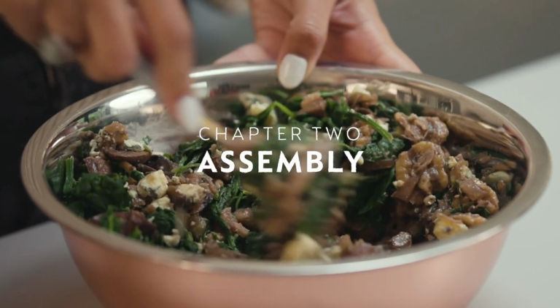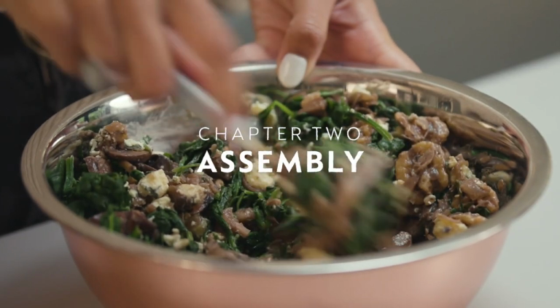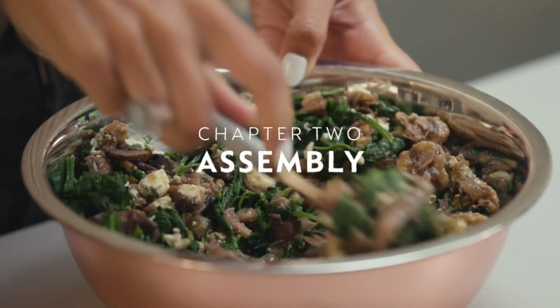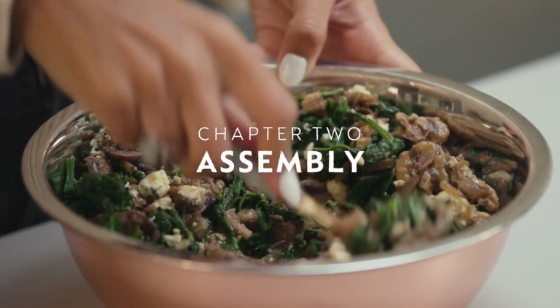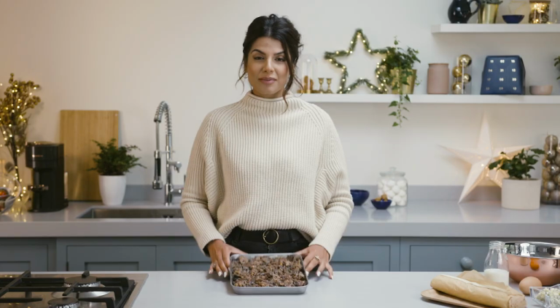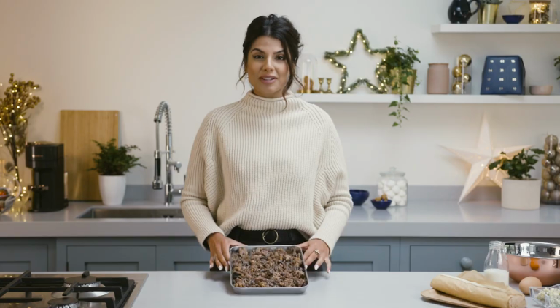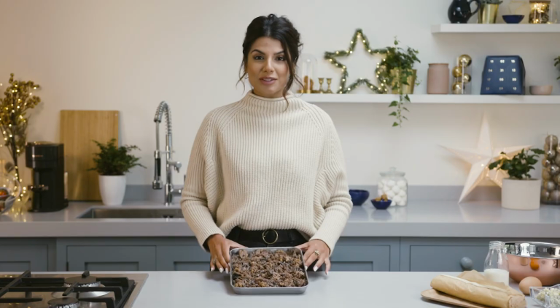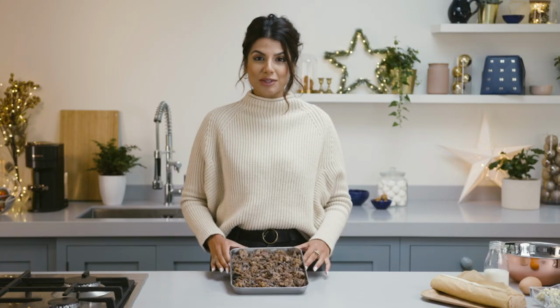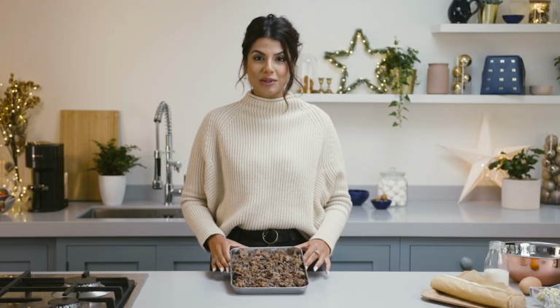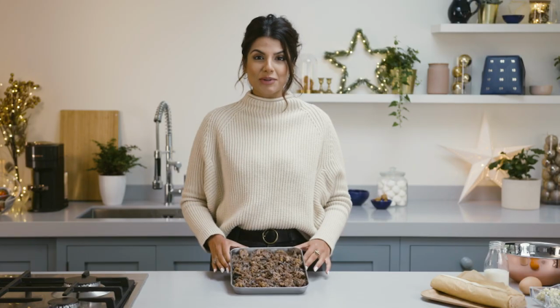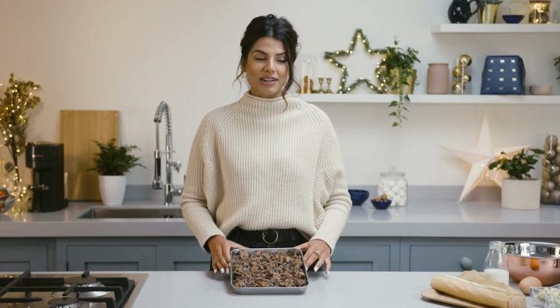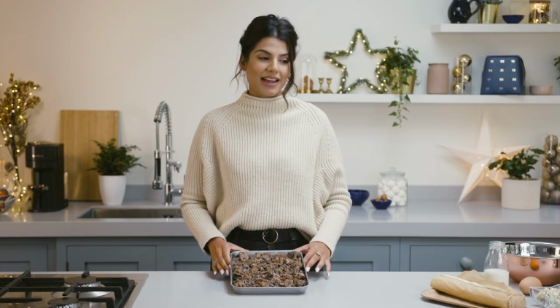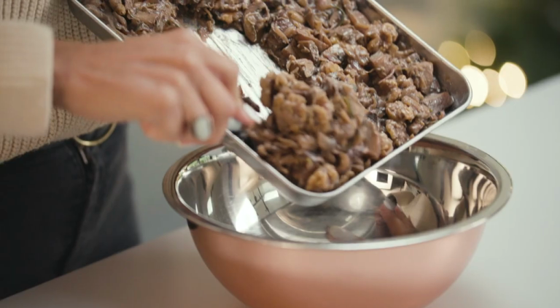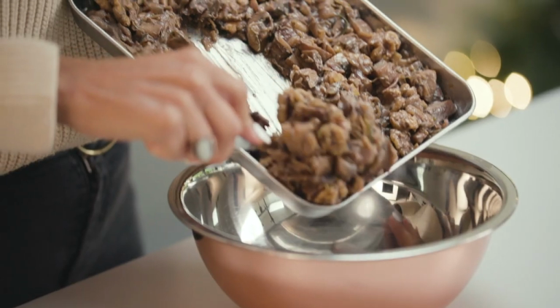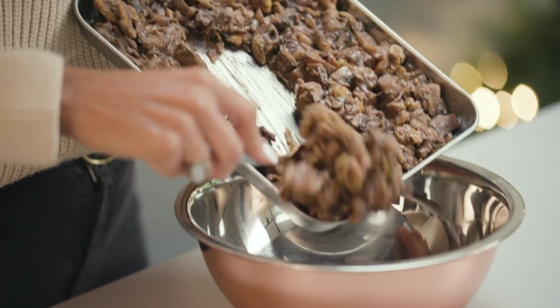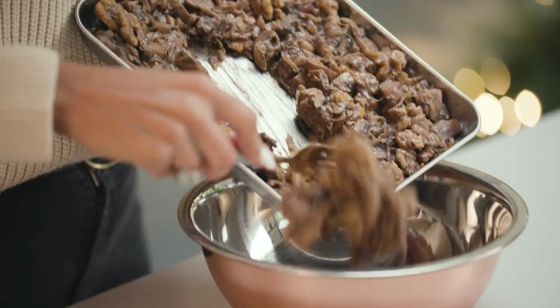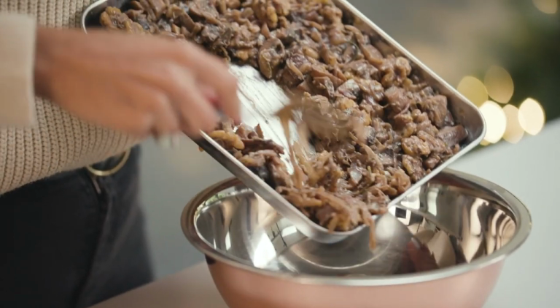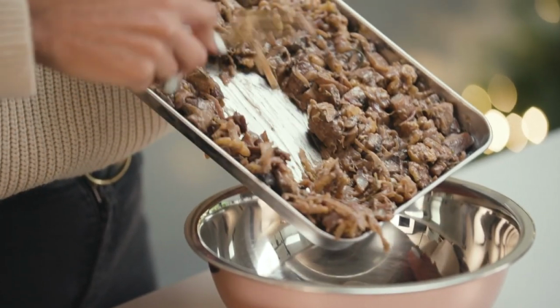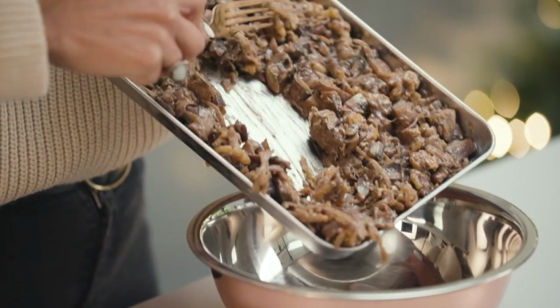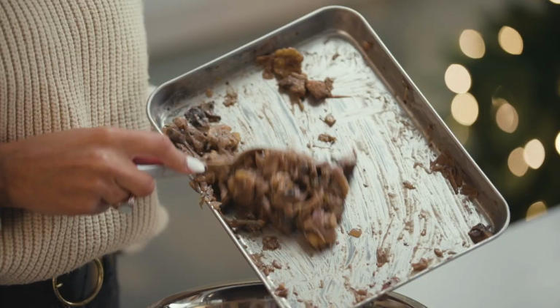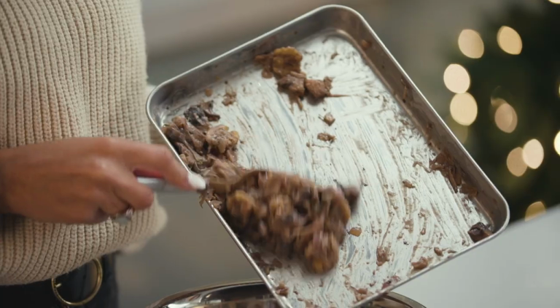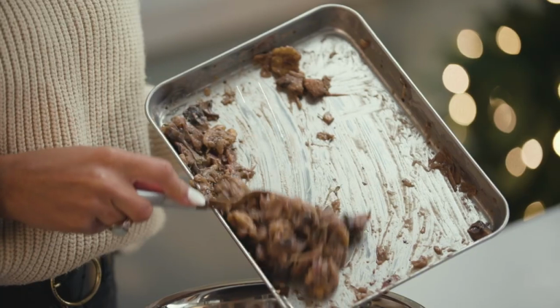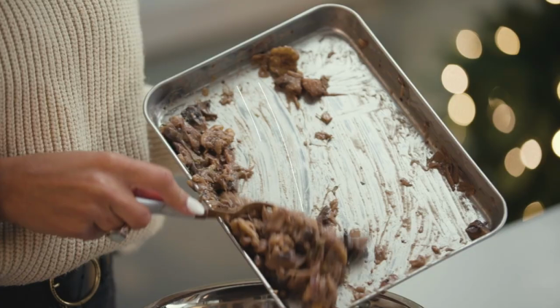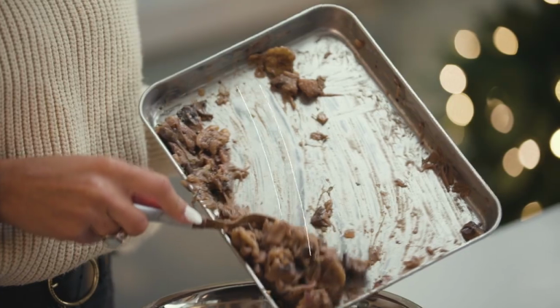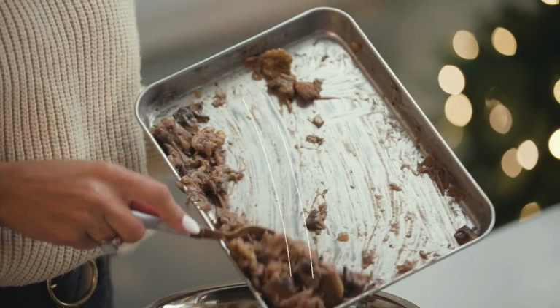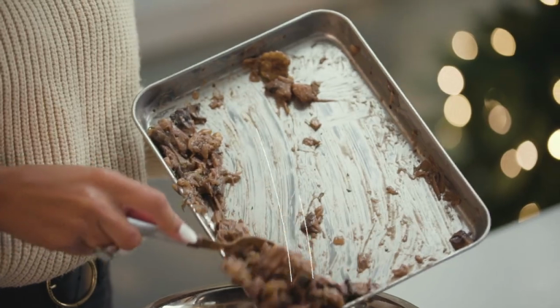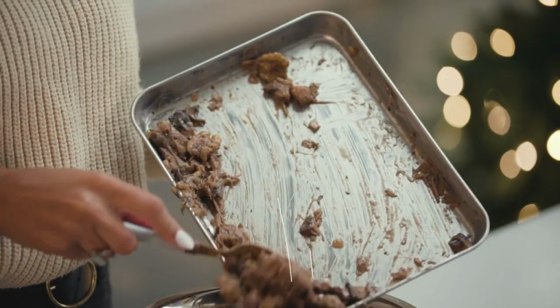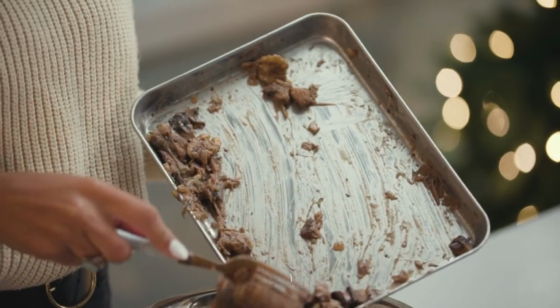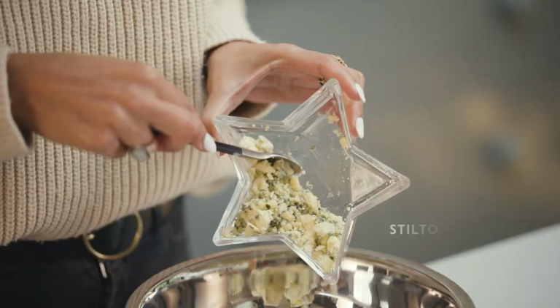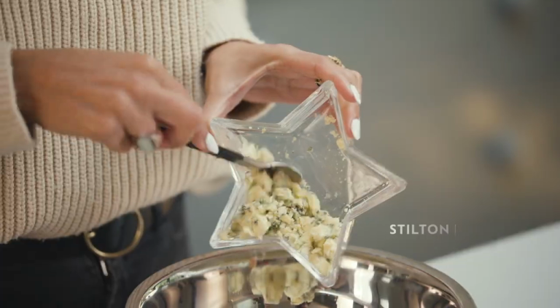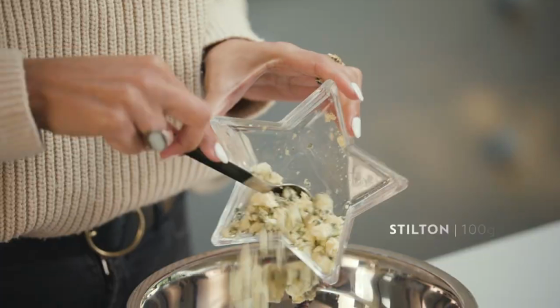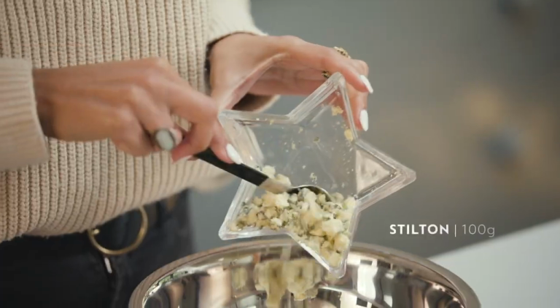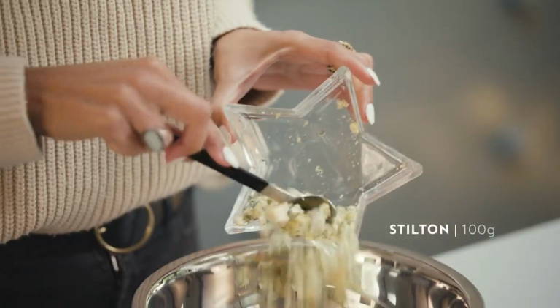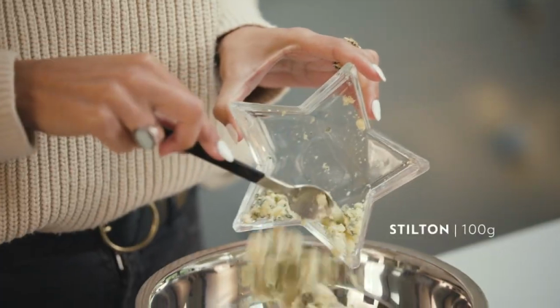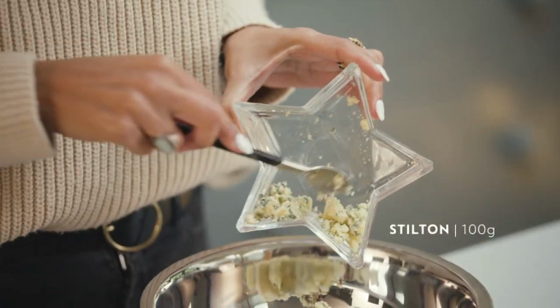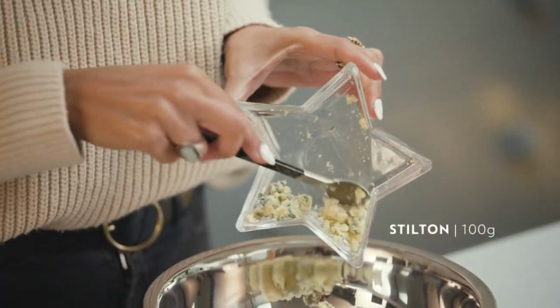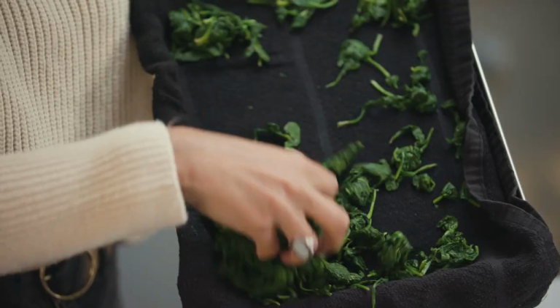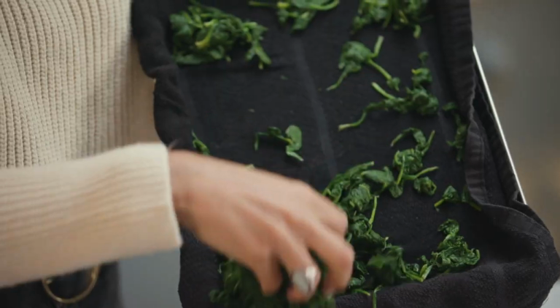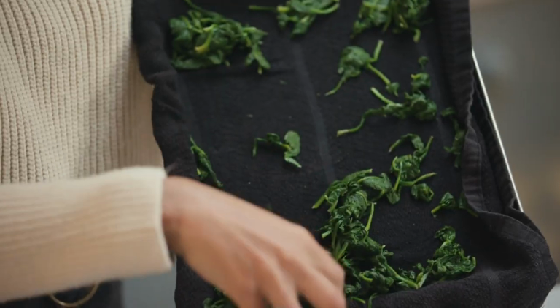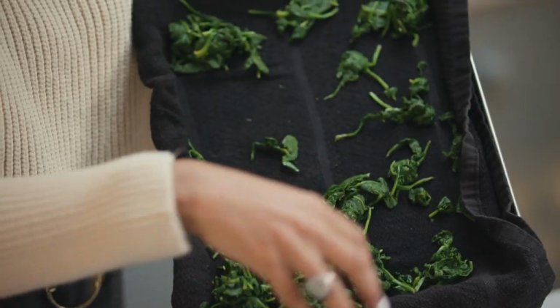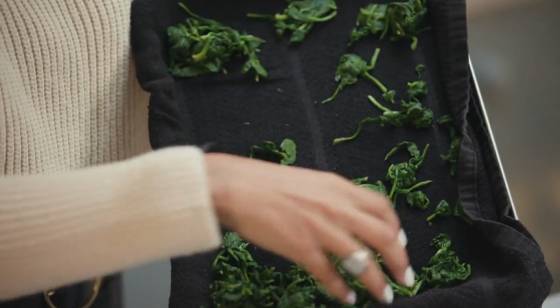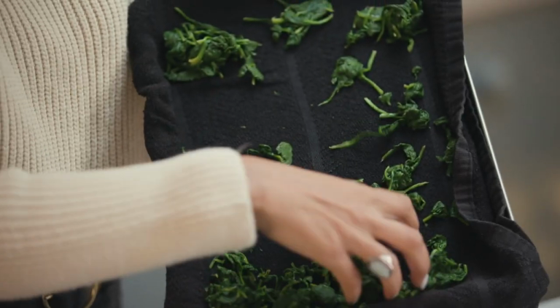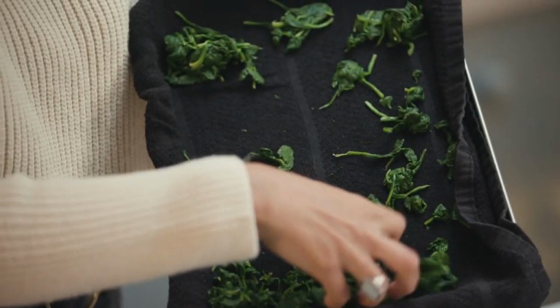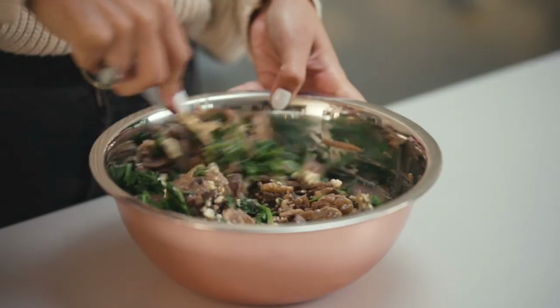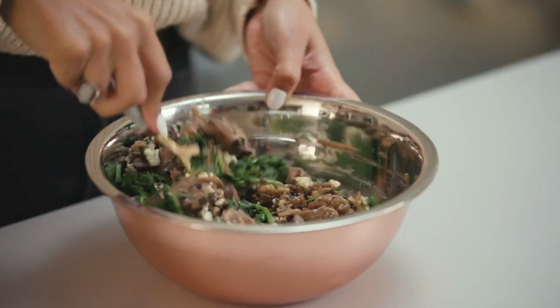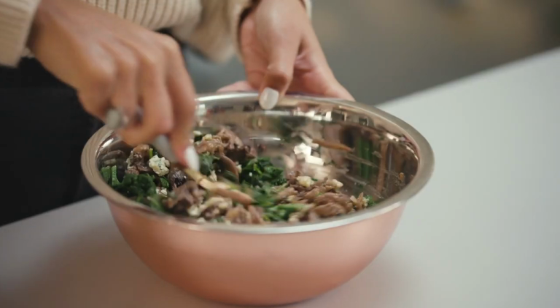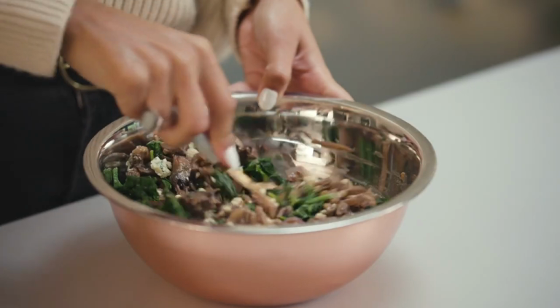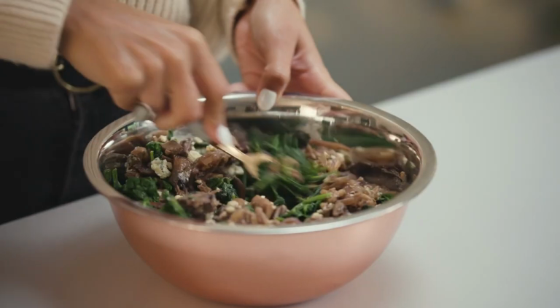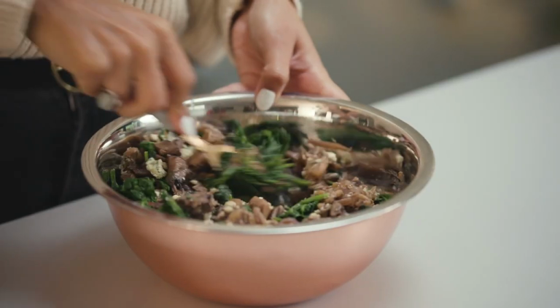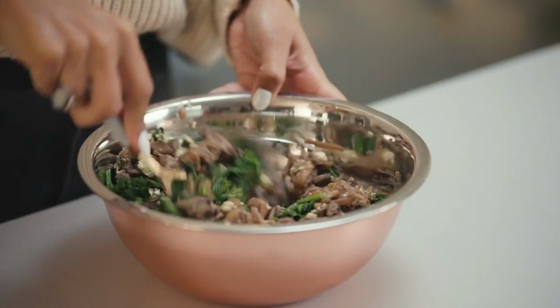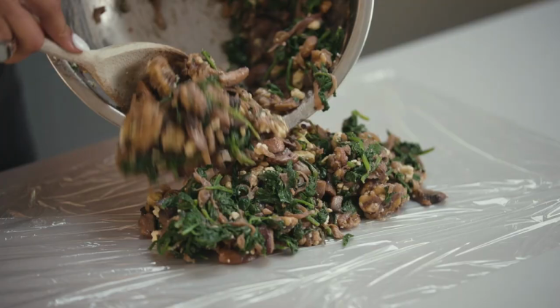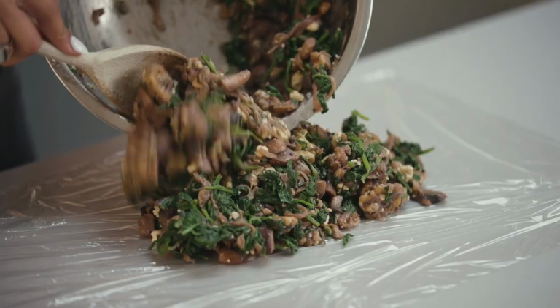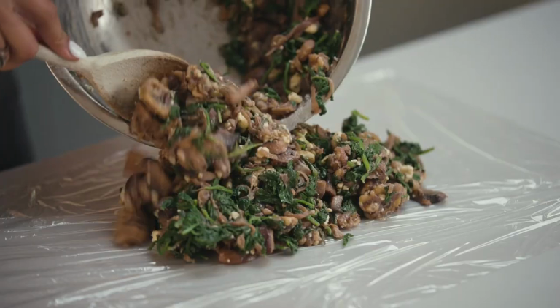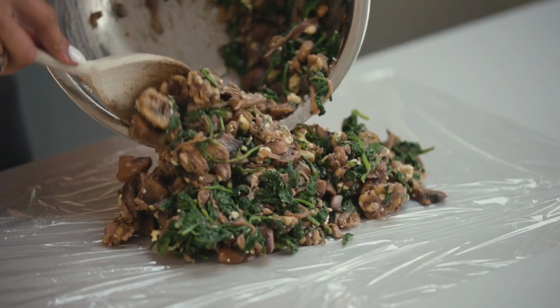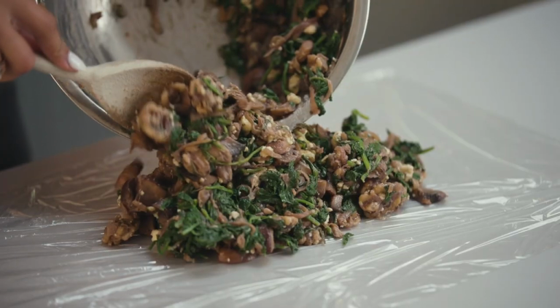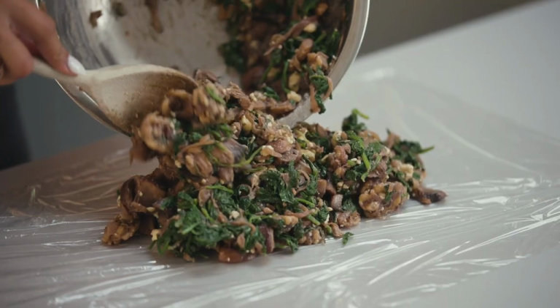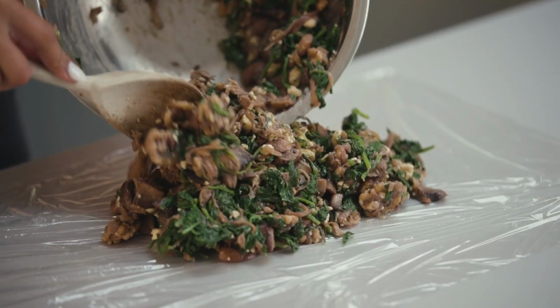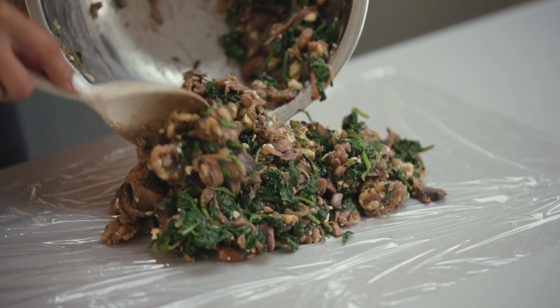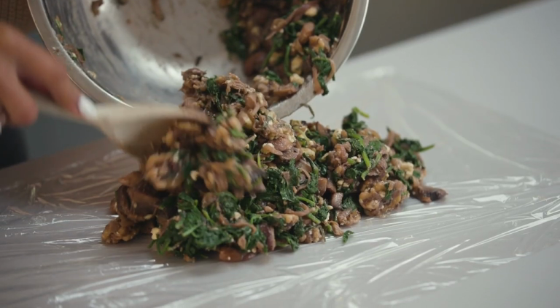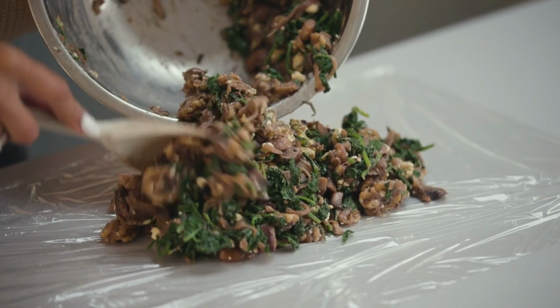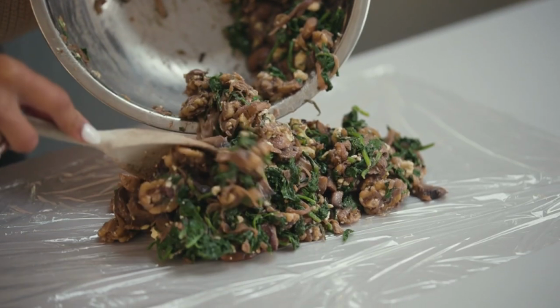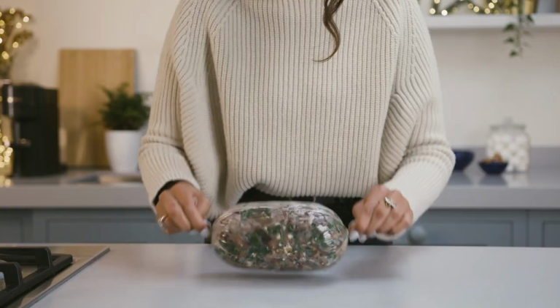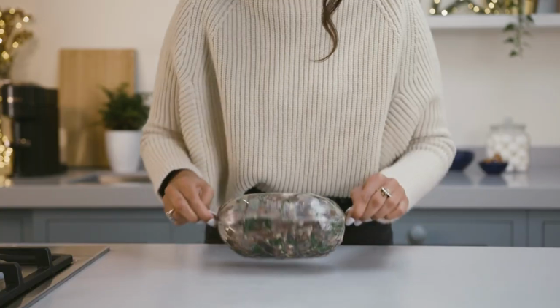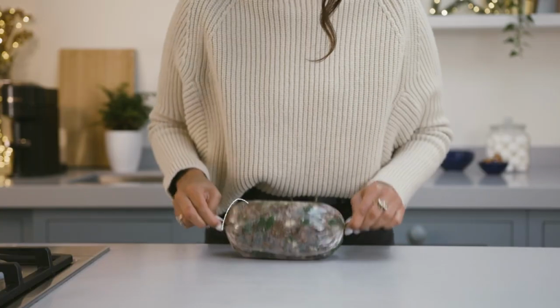The mixture's cooled now. Pop it into the bowl alongside the cheese and the spinach, and then we're going to roll it out onto some cling film to set.